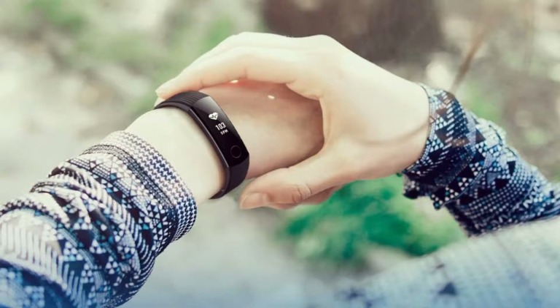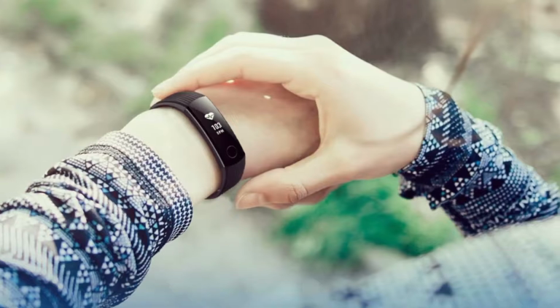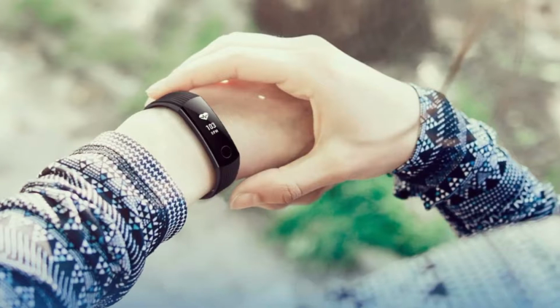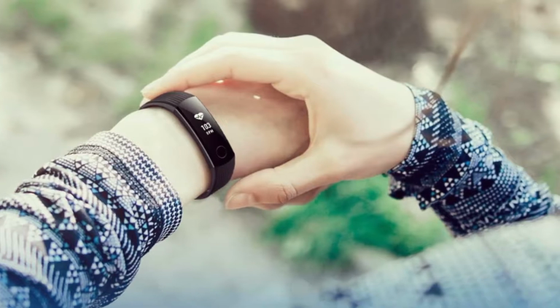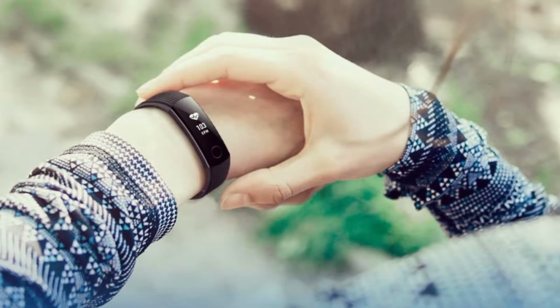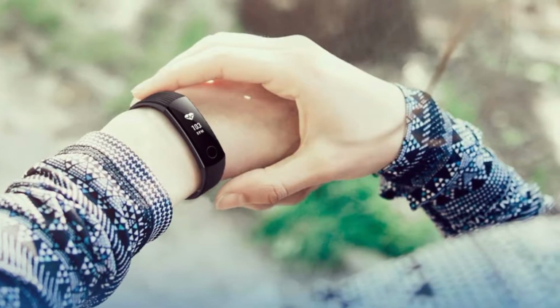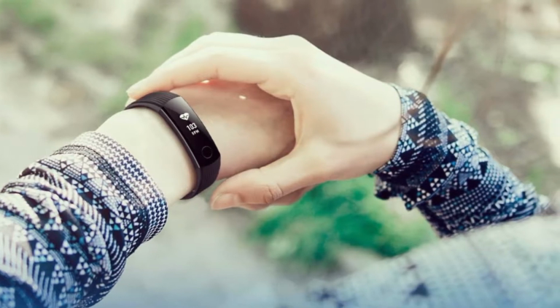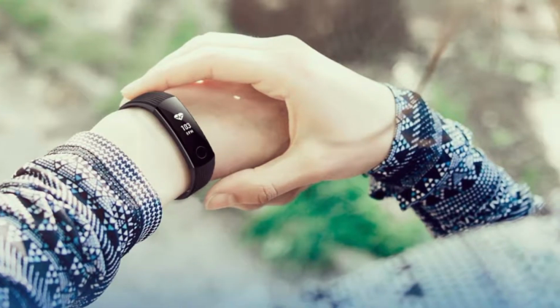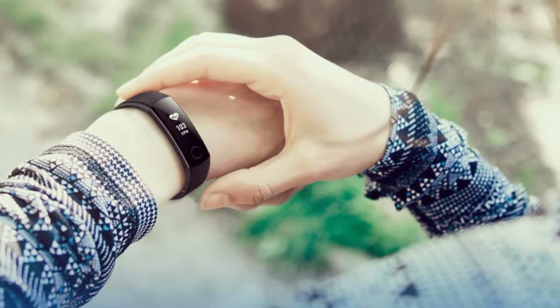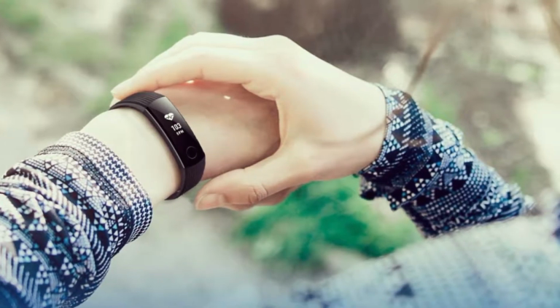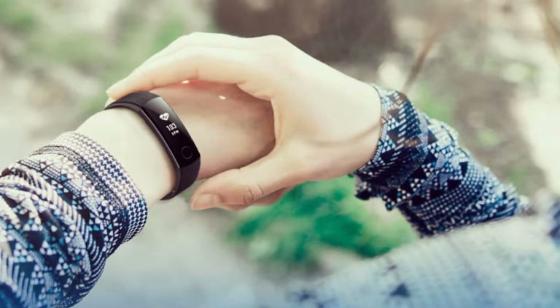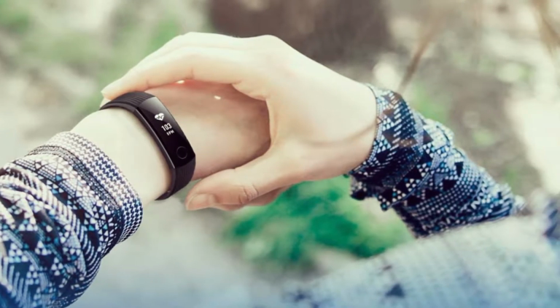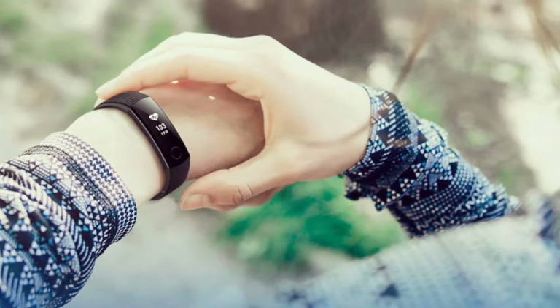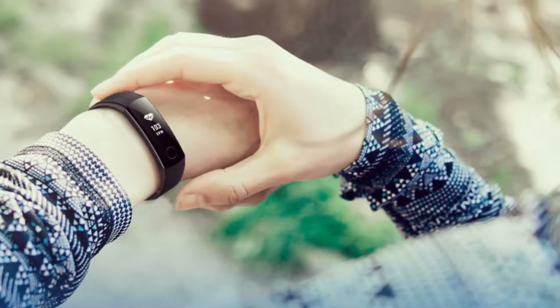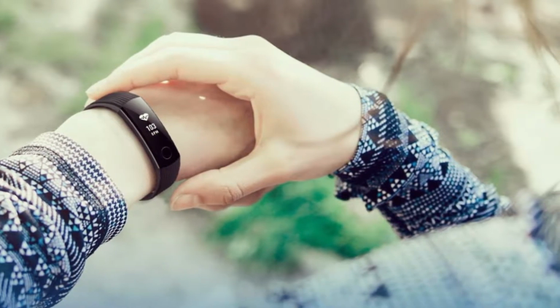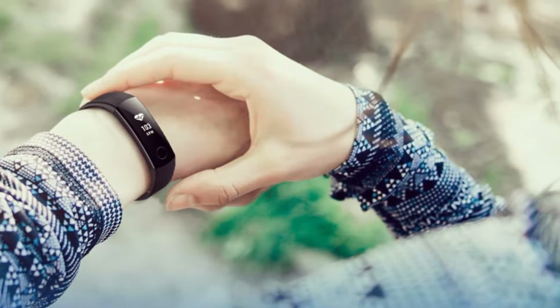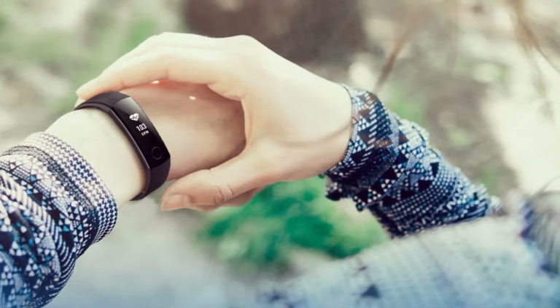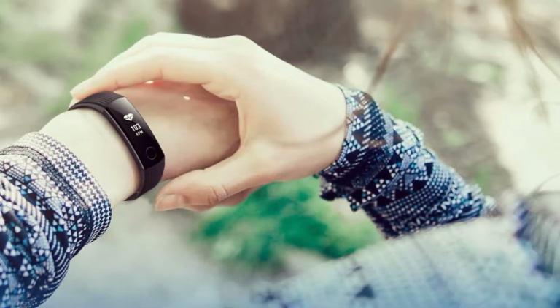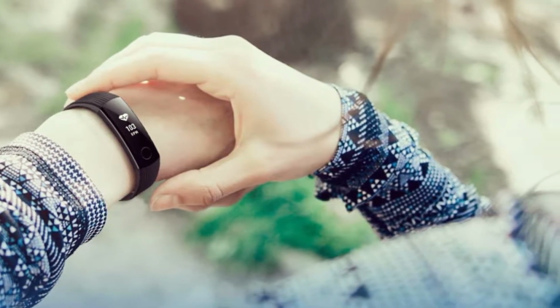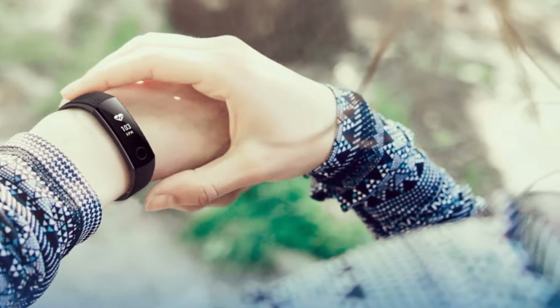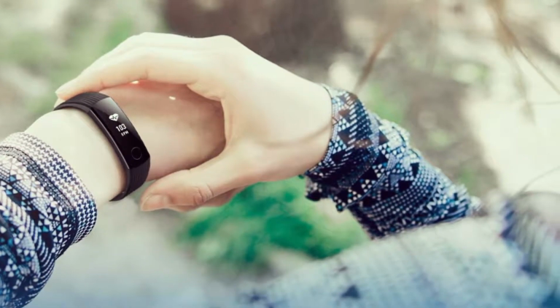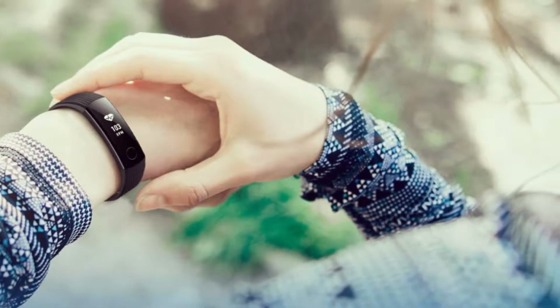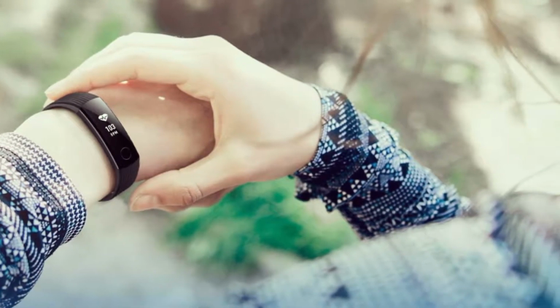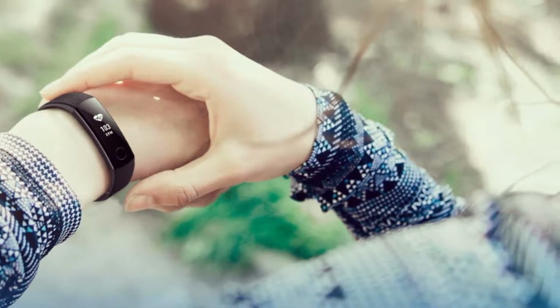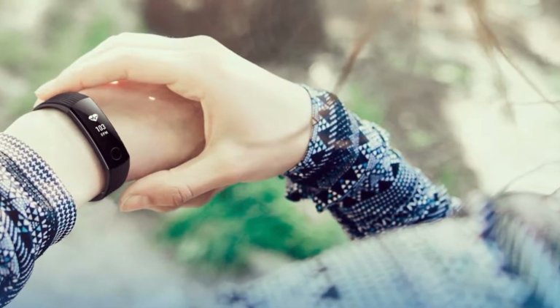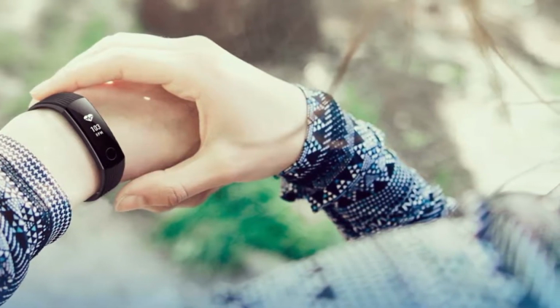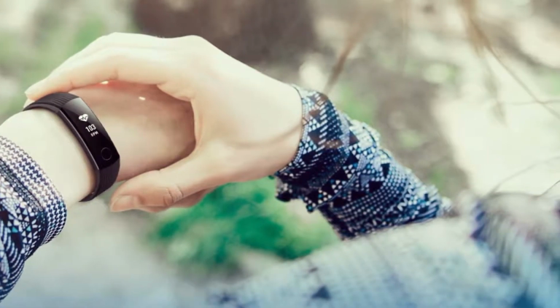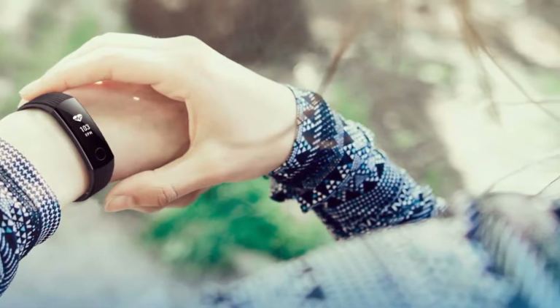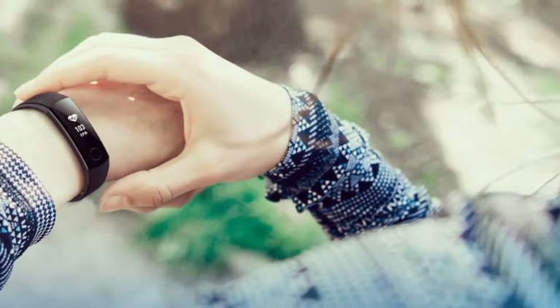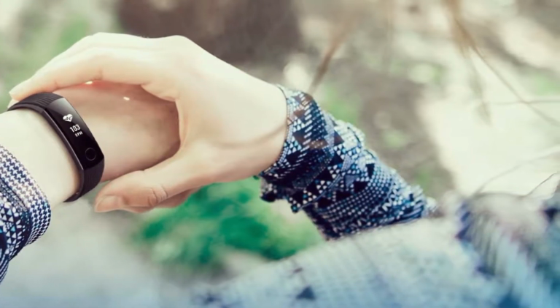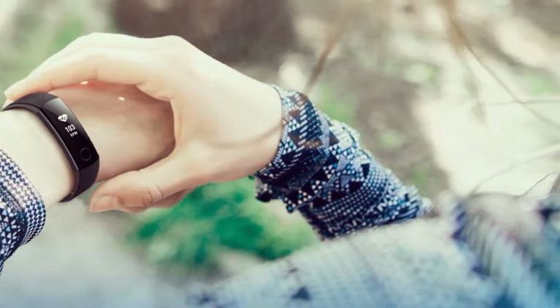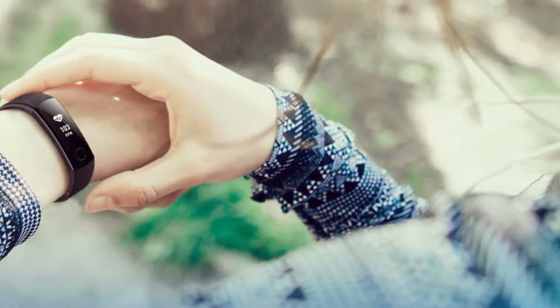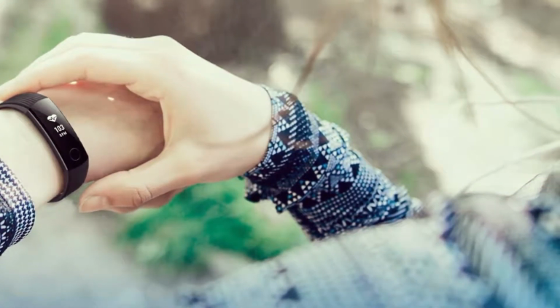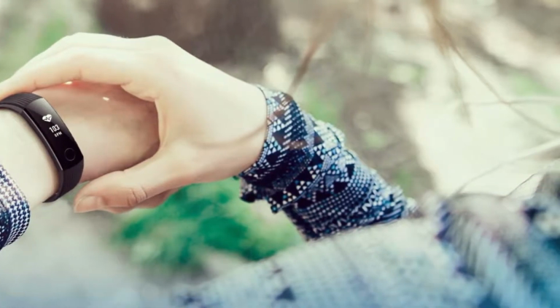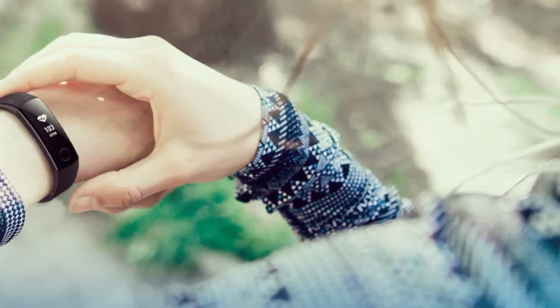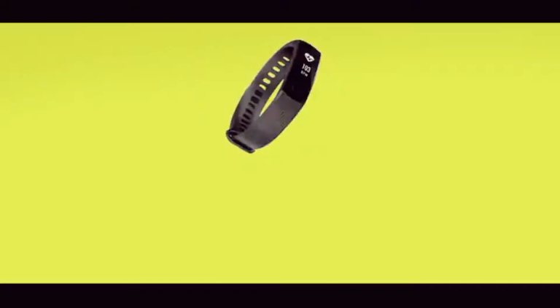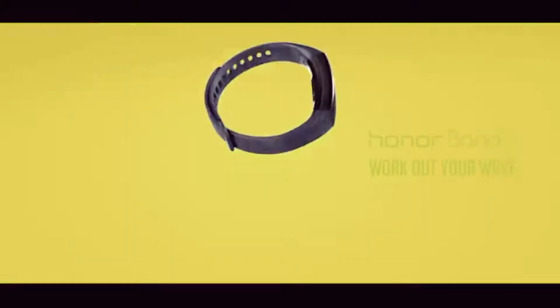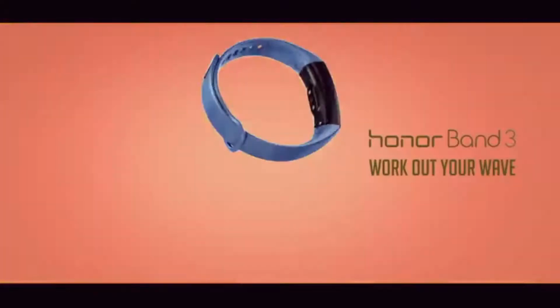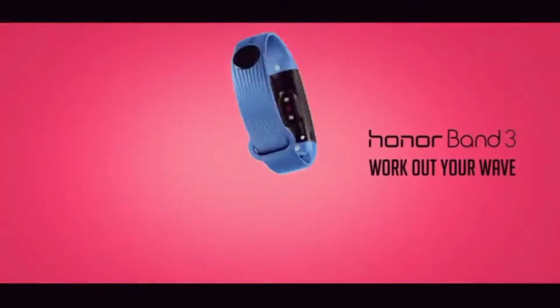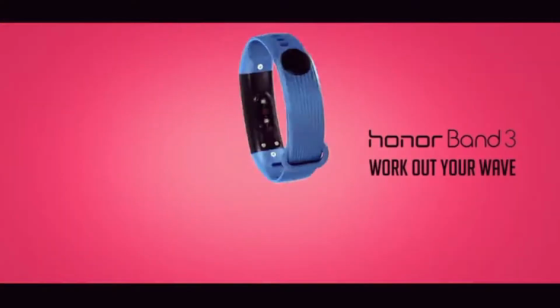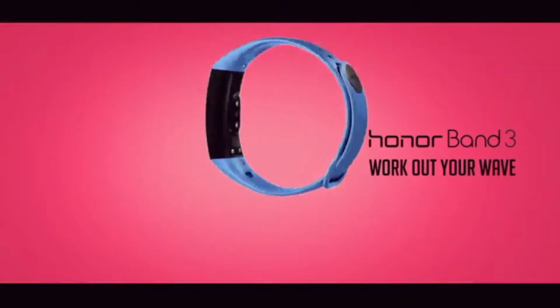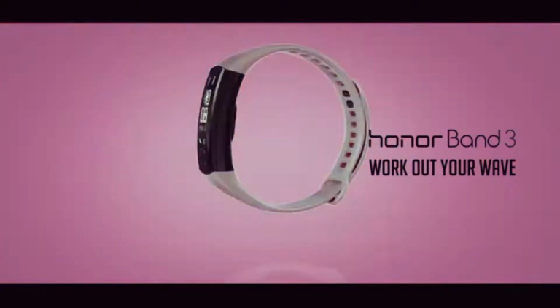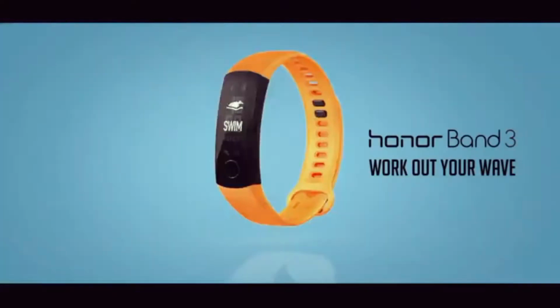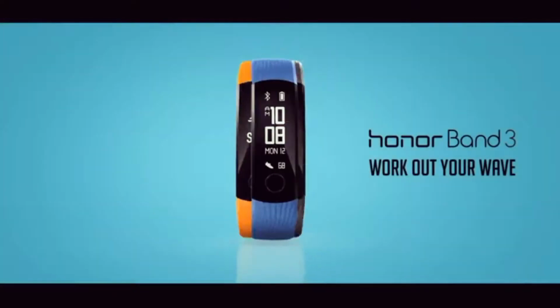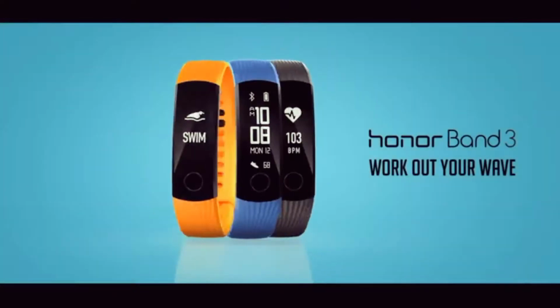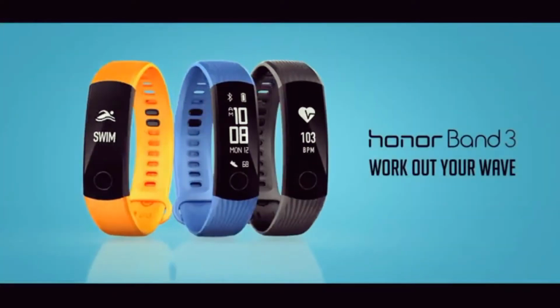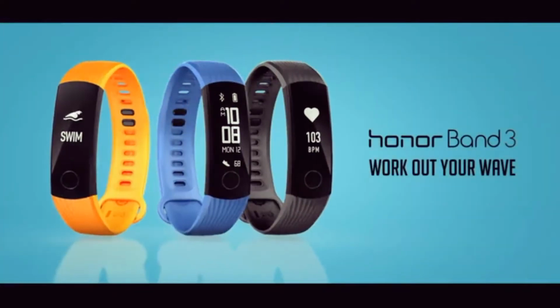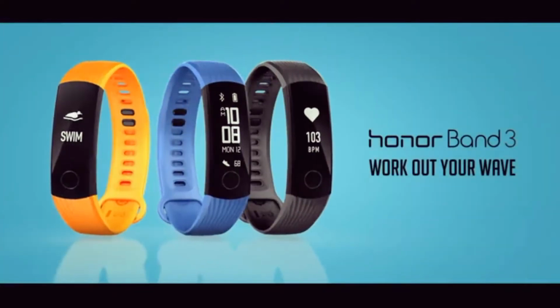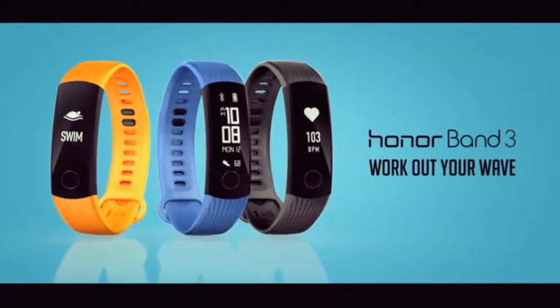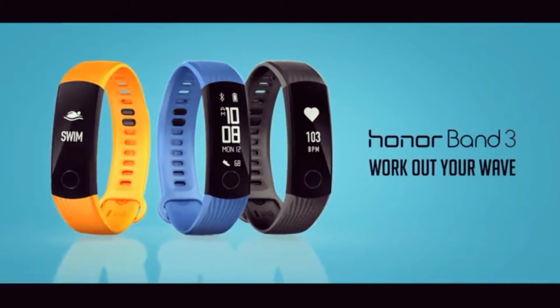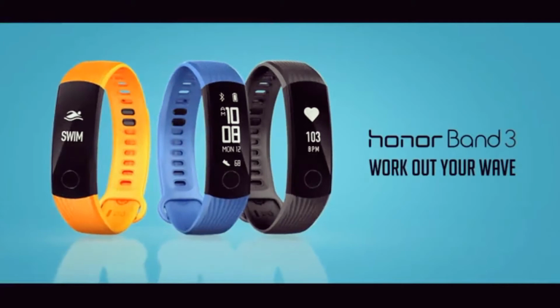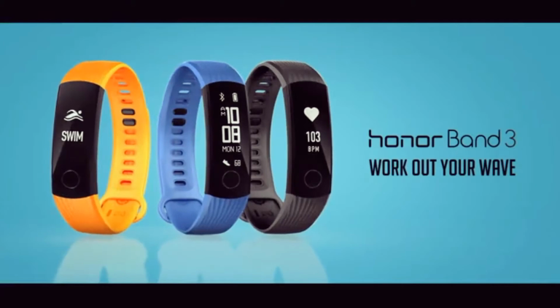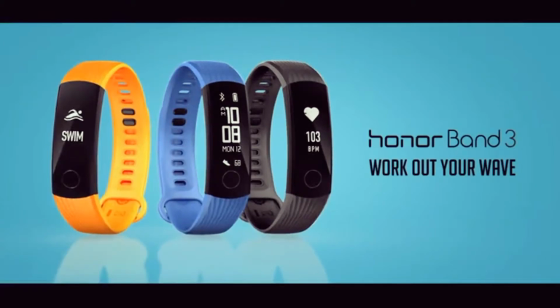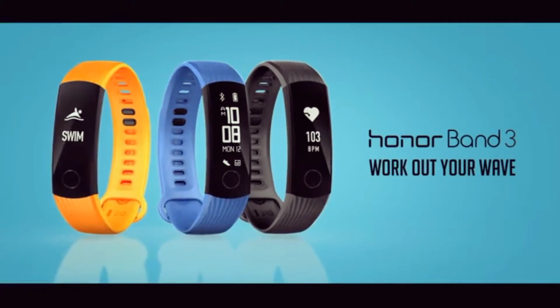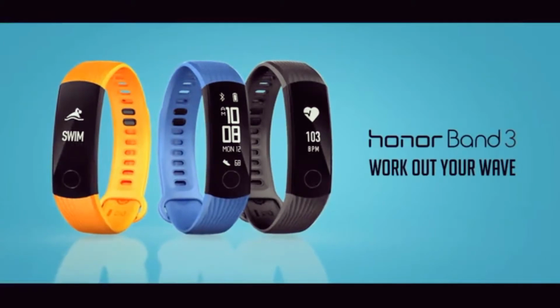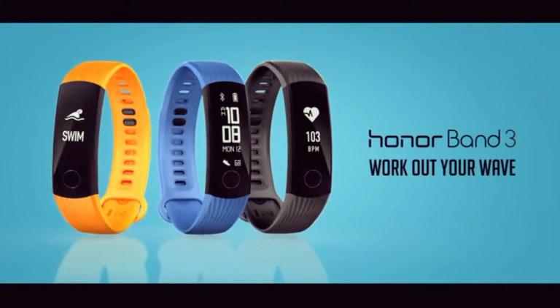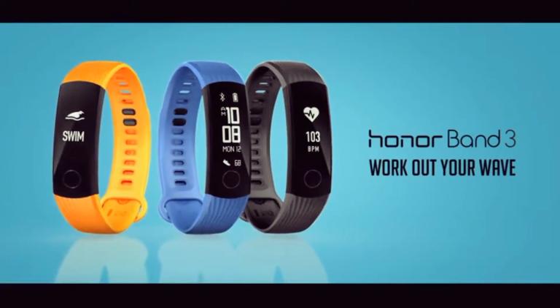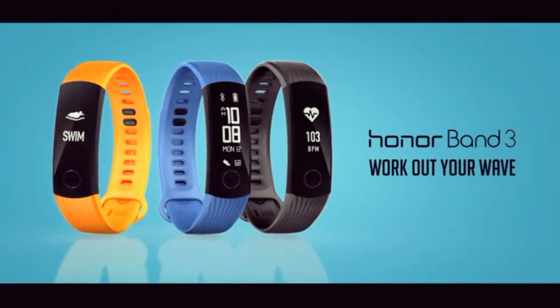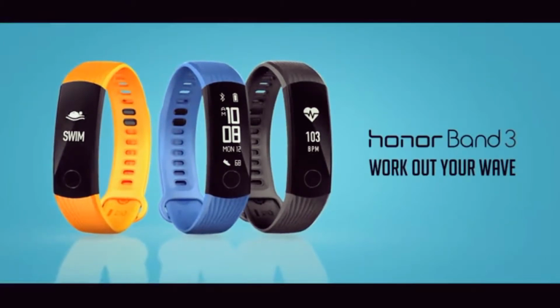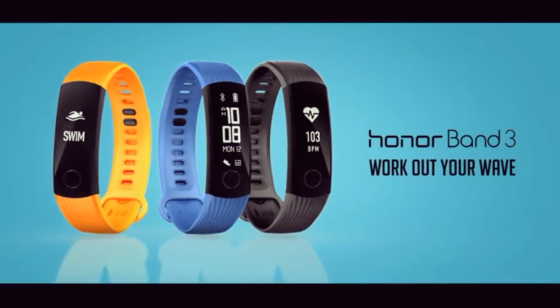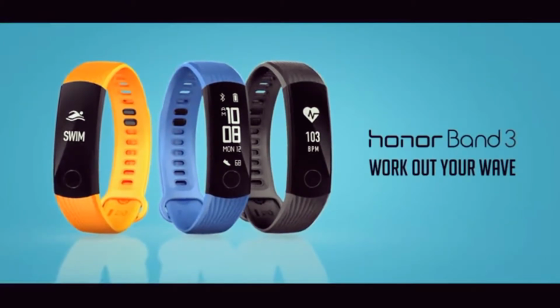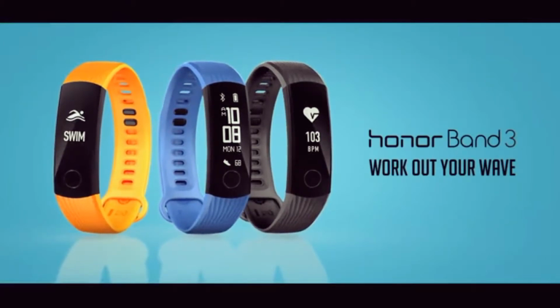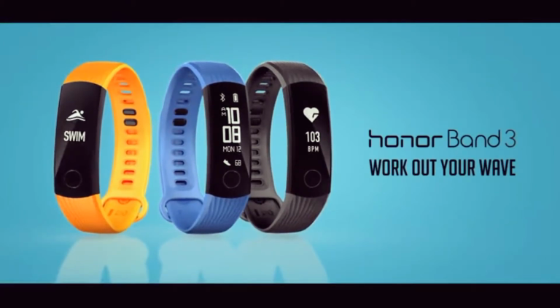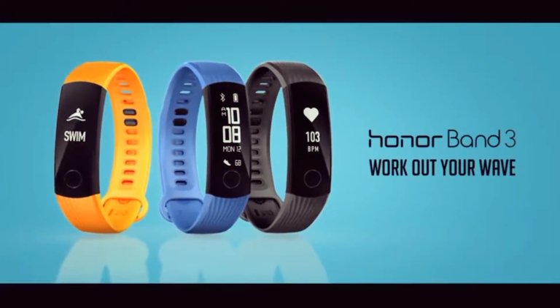Hey guys, this is Satyajeet and you're watching the unboxing of the Honor Band 3. So without further ado, let's get started.